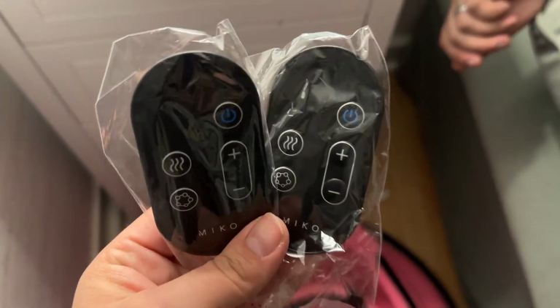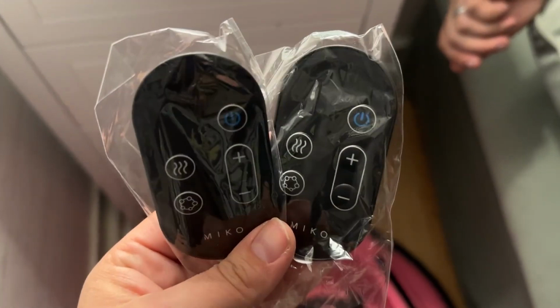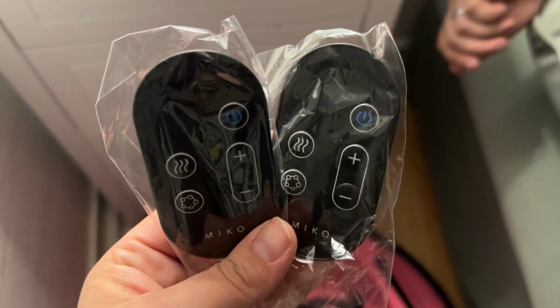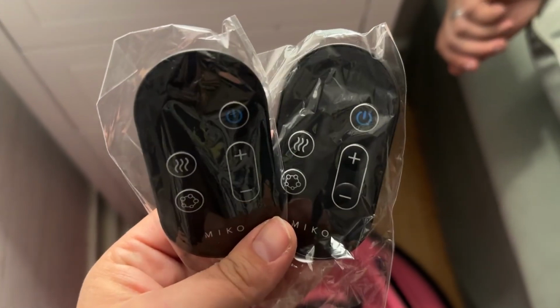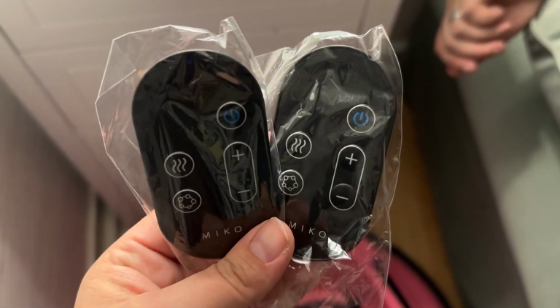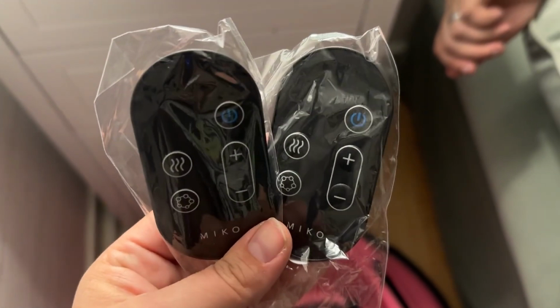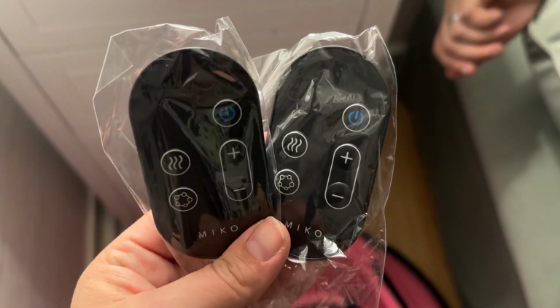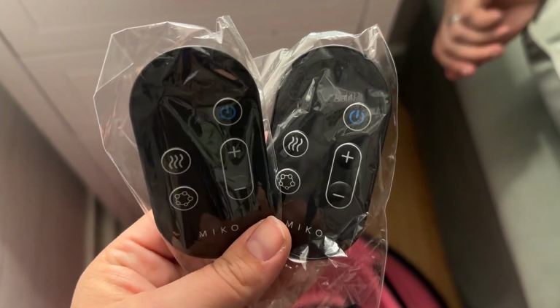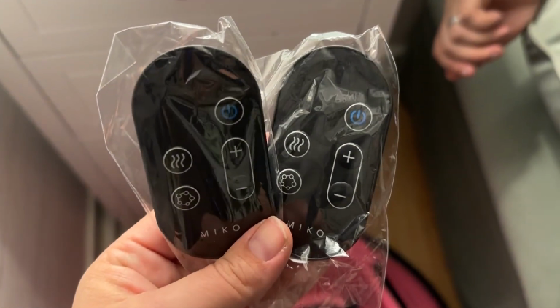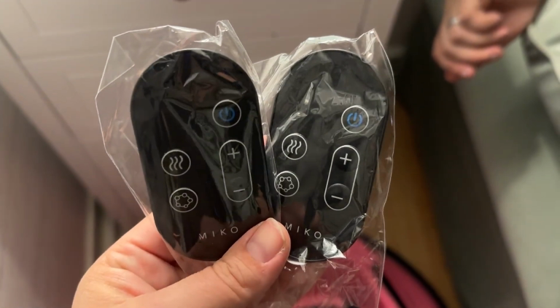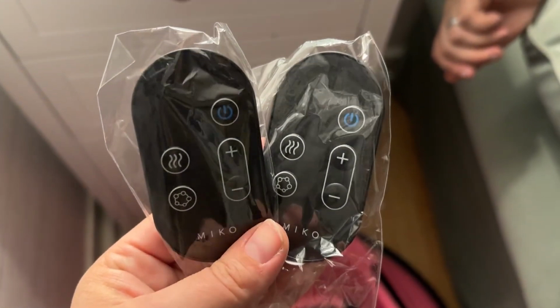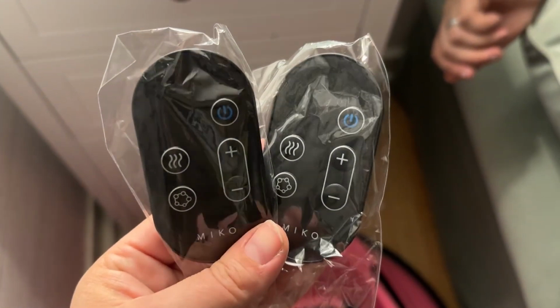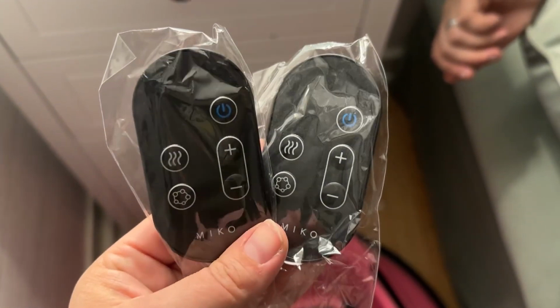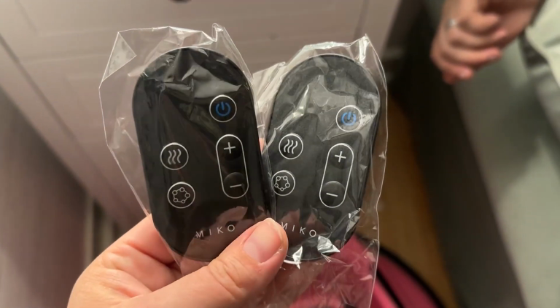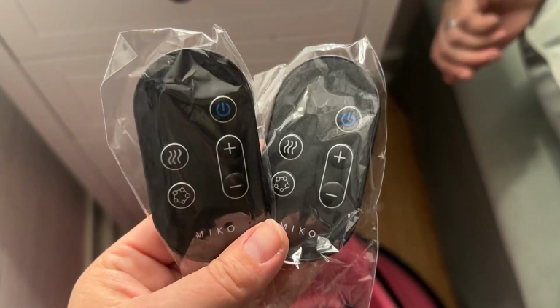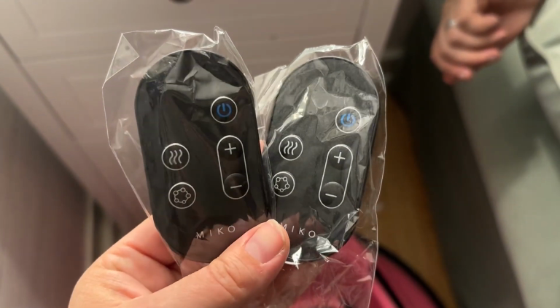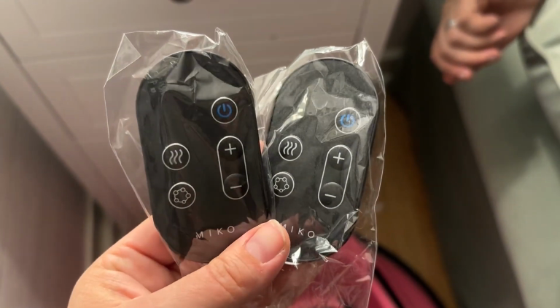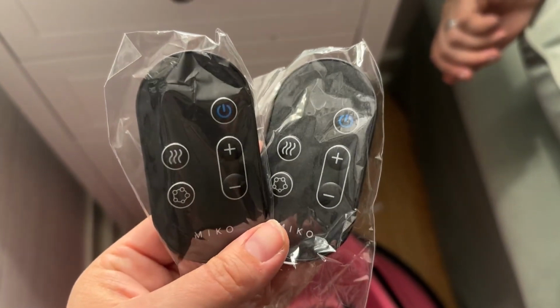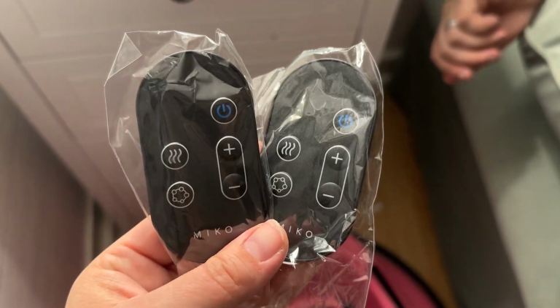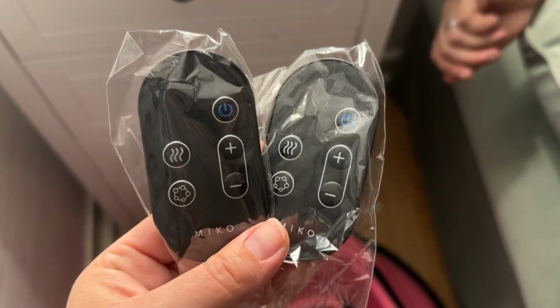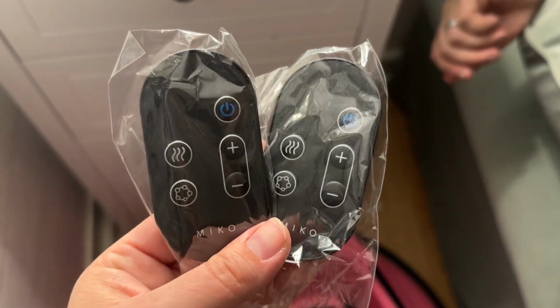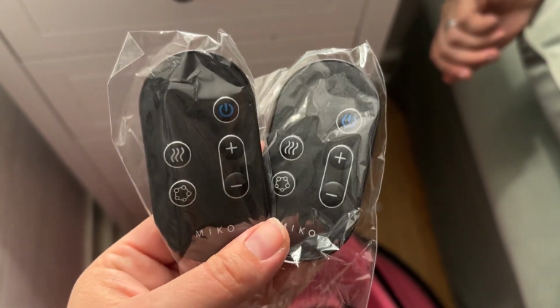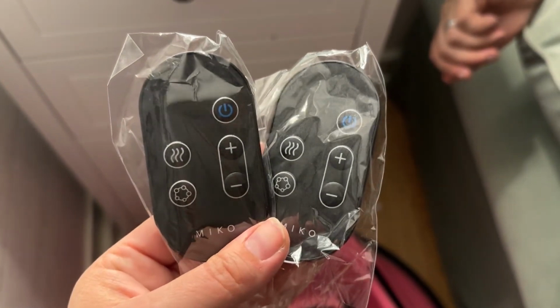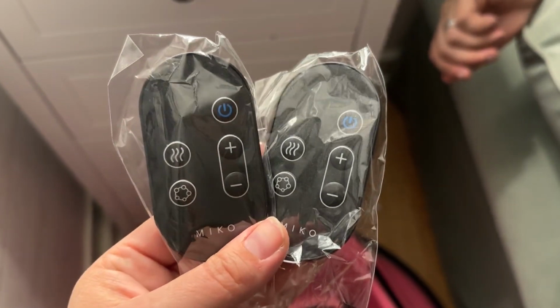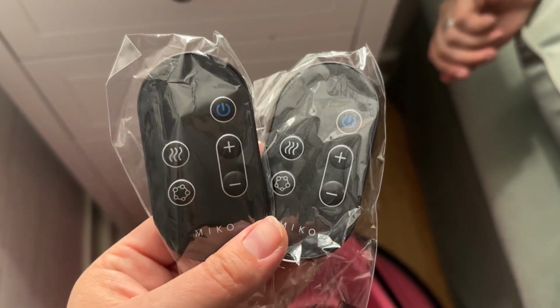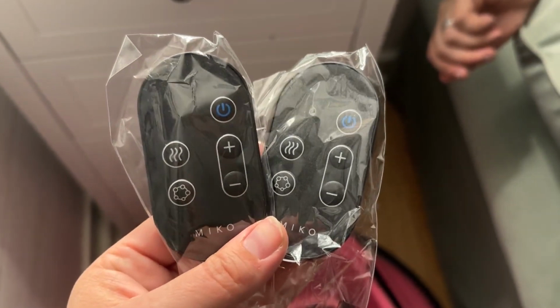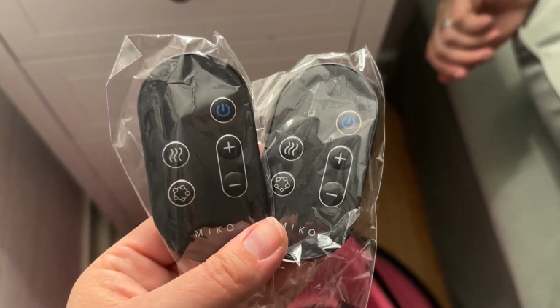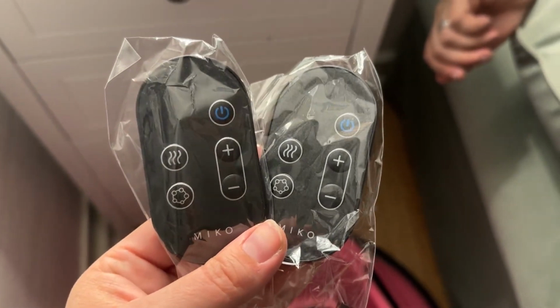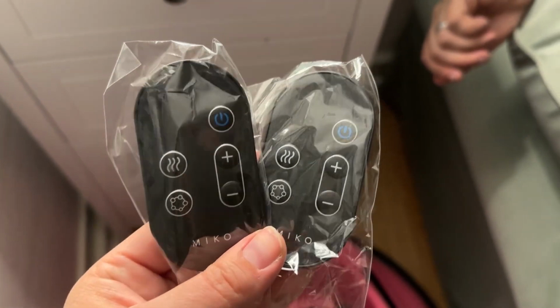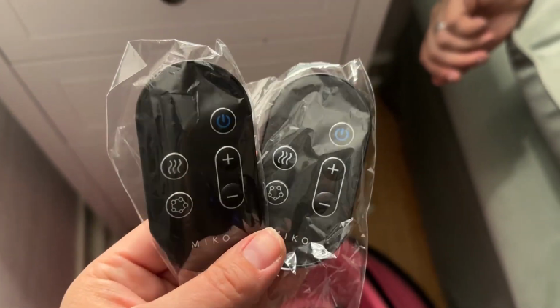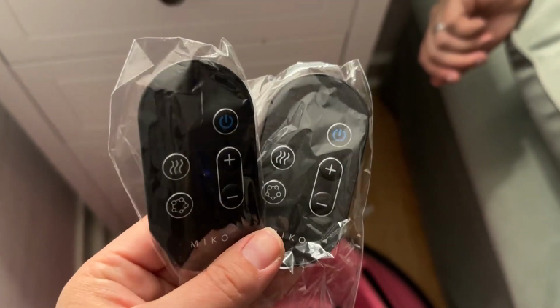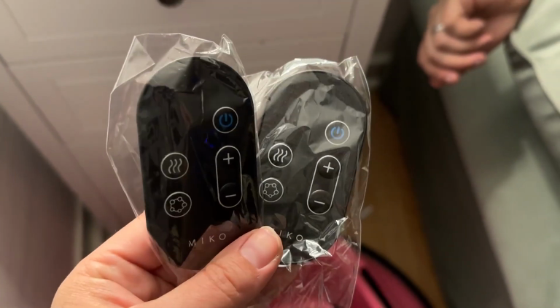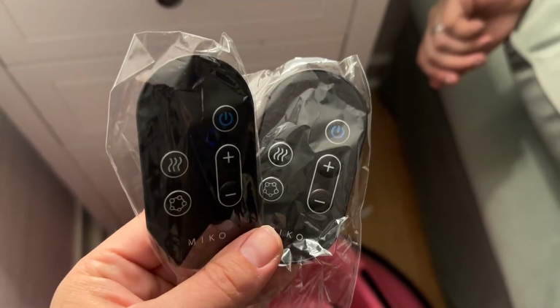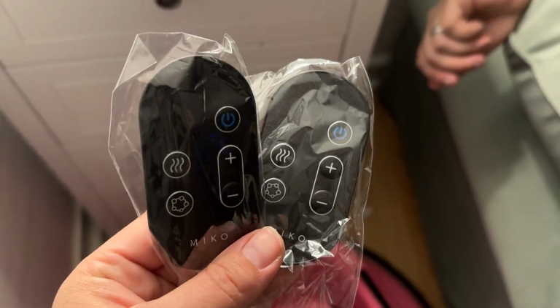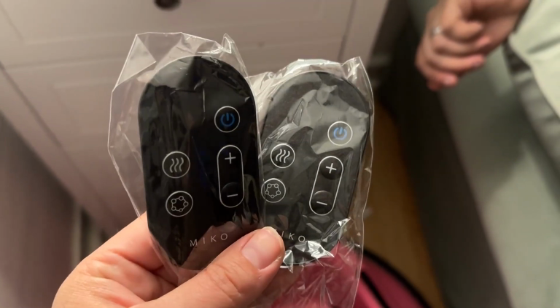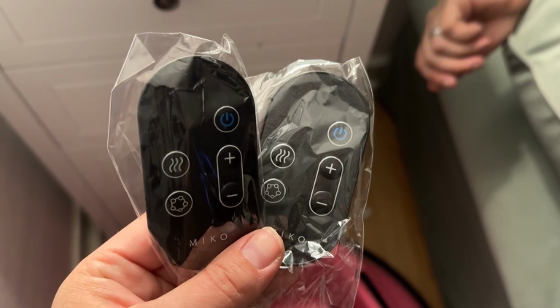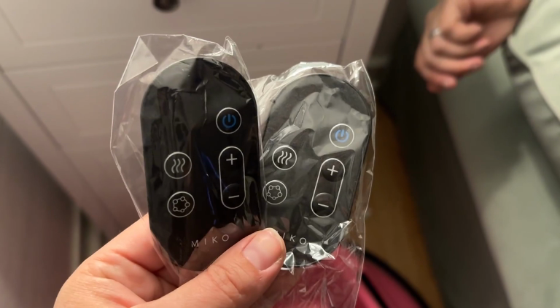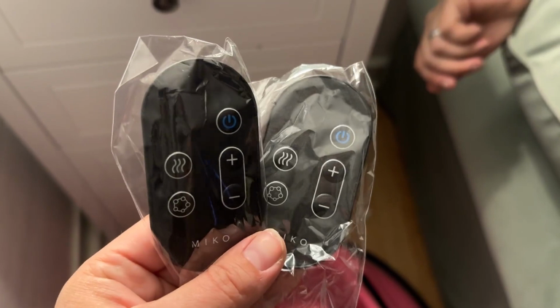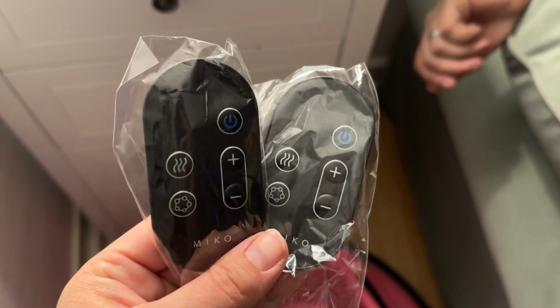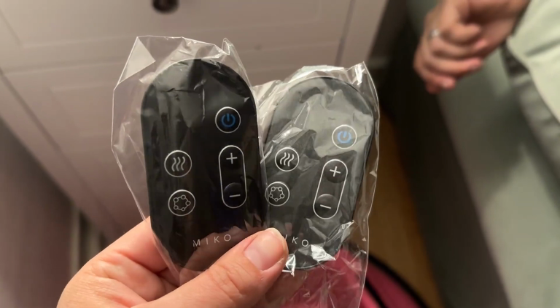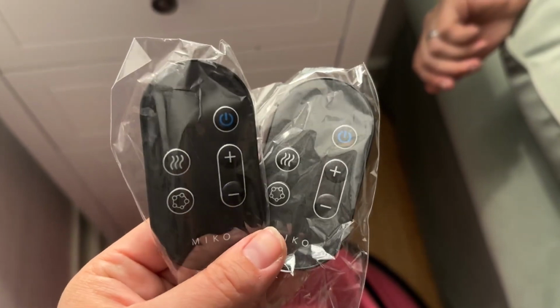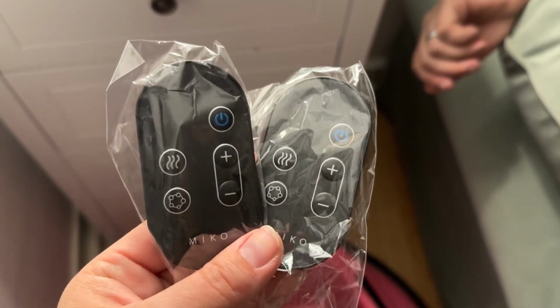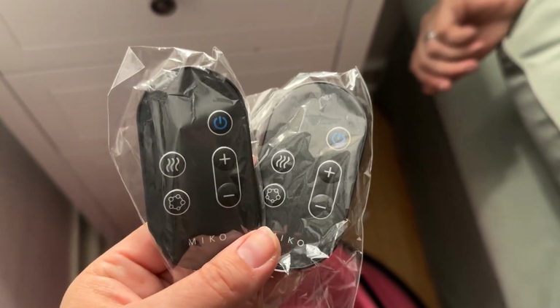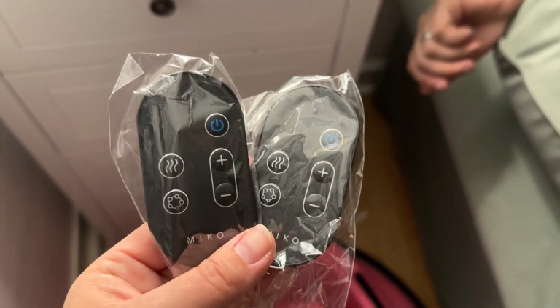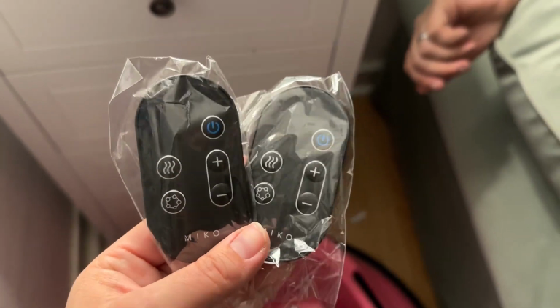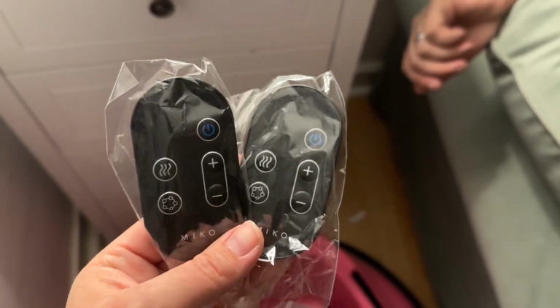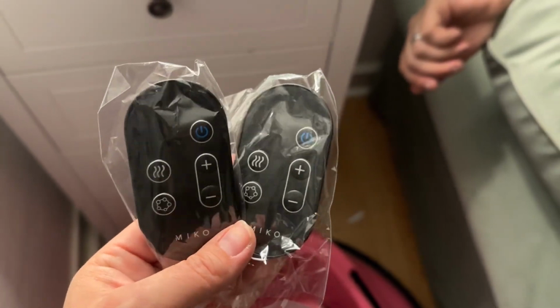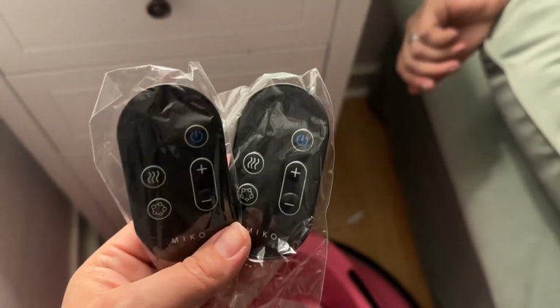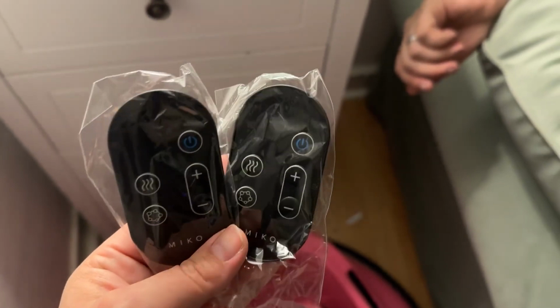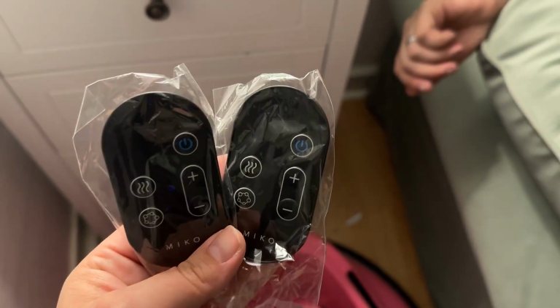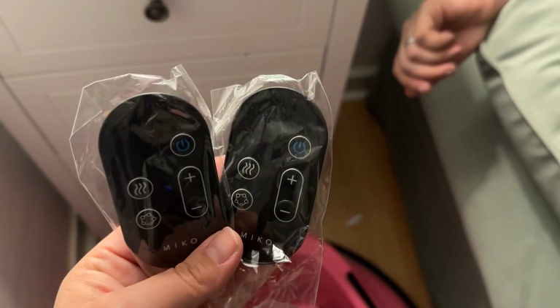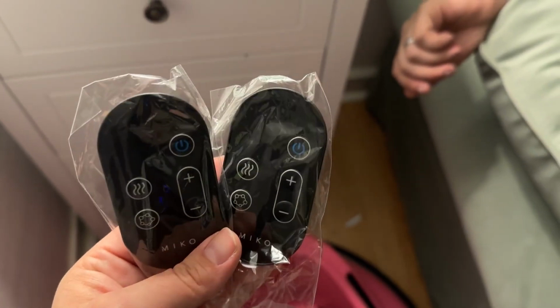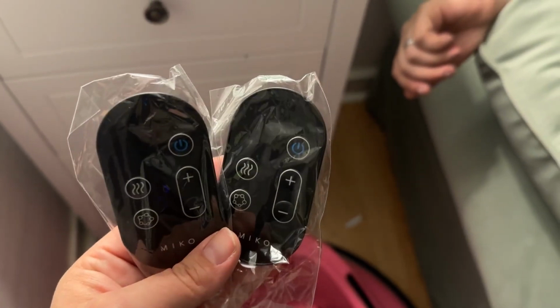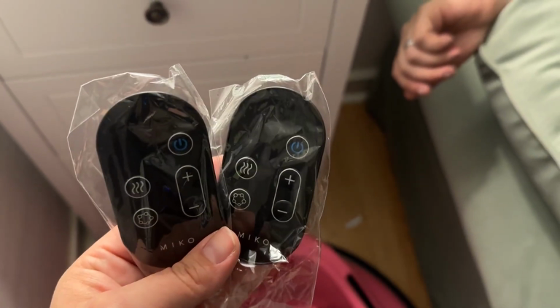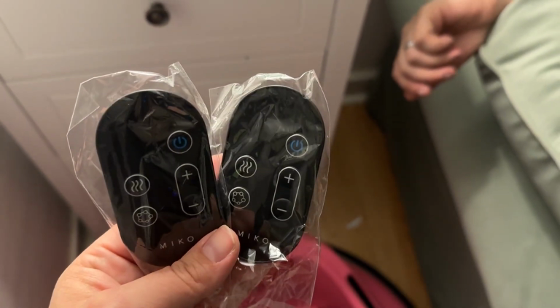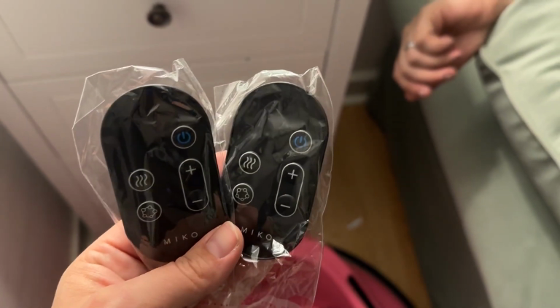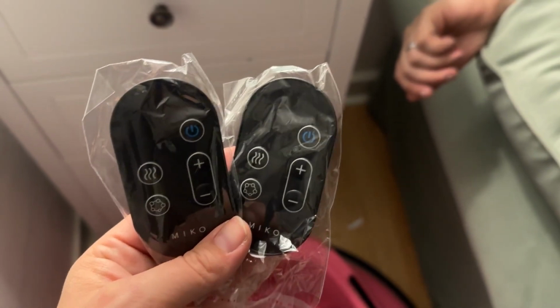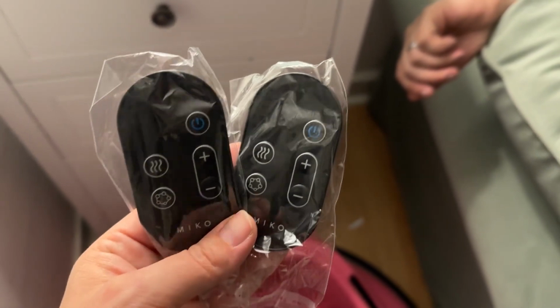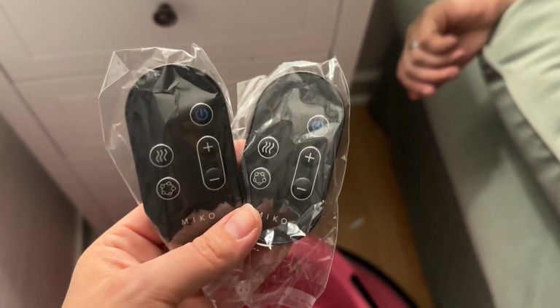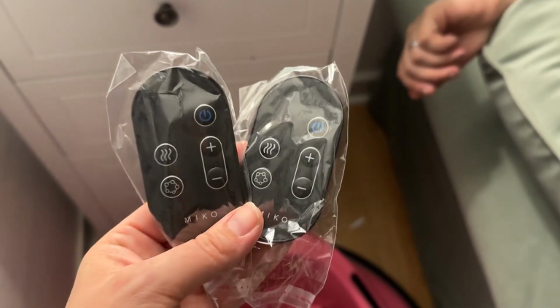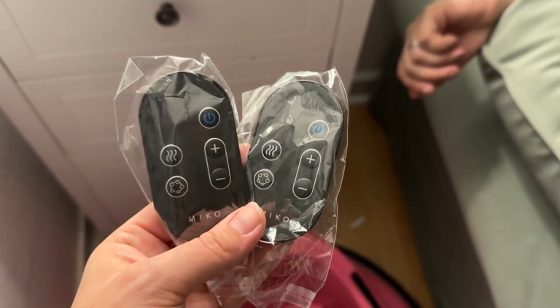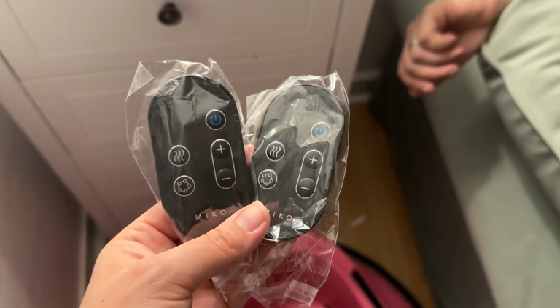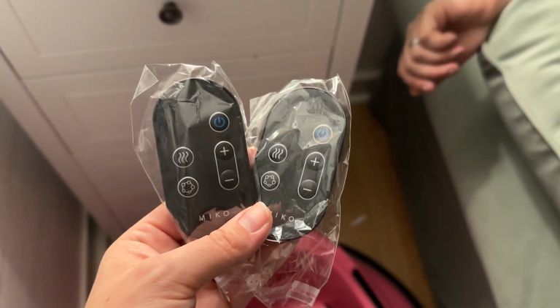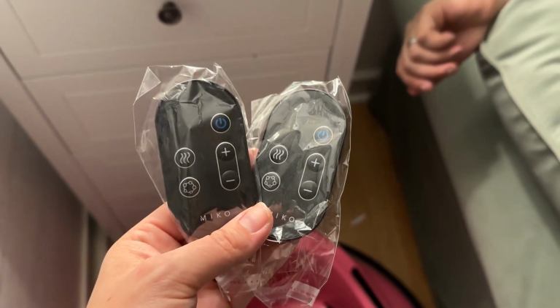It was really simple to put together. Here are the remotes — comes with two, which is great because I have four kids and things go missing around my house, so I appreciated the extra remote a lot.